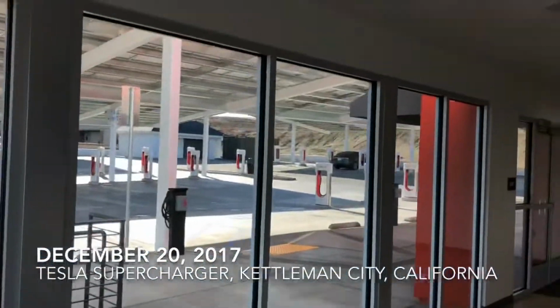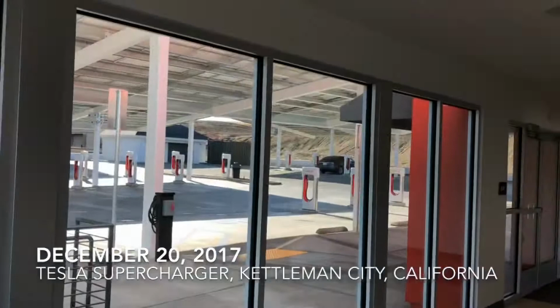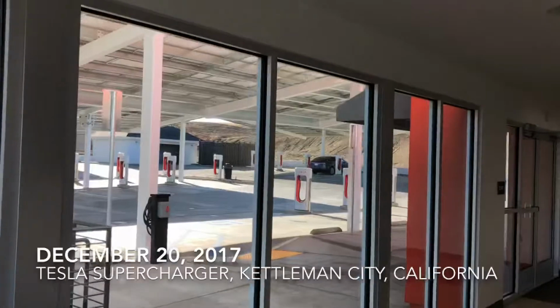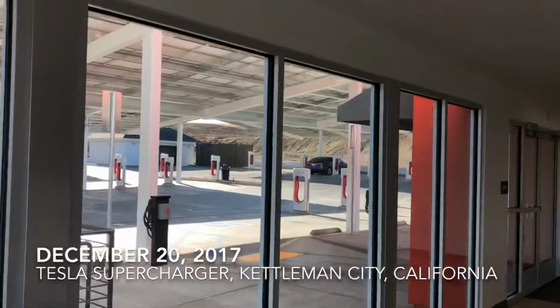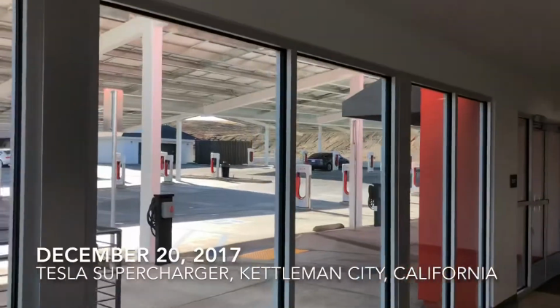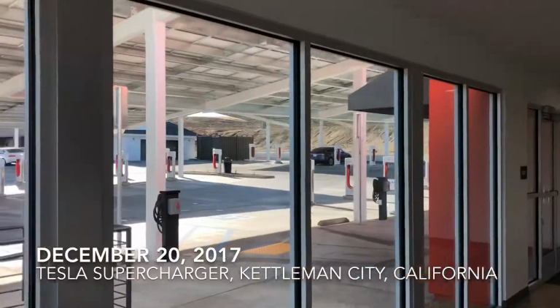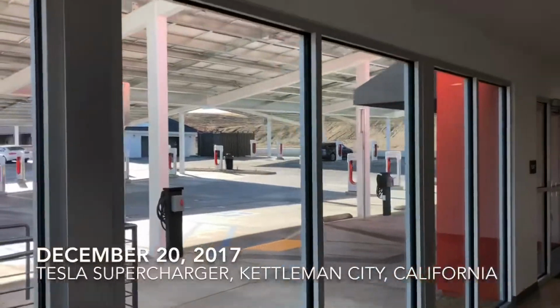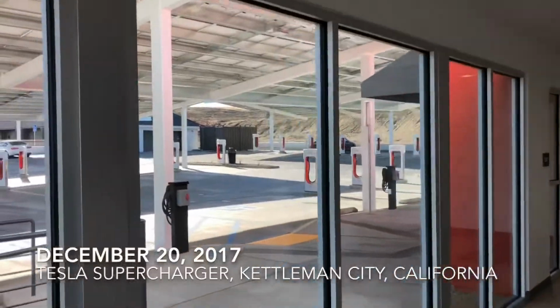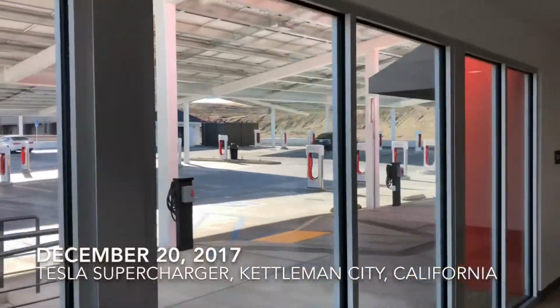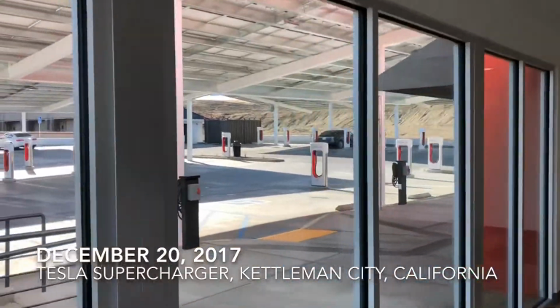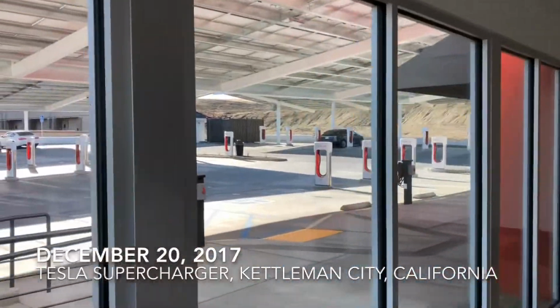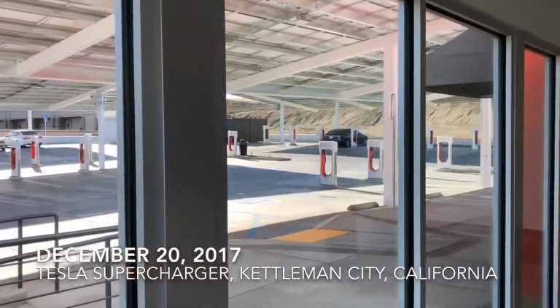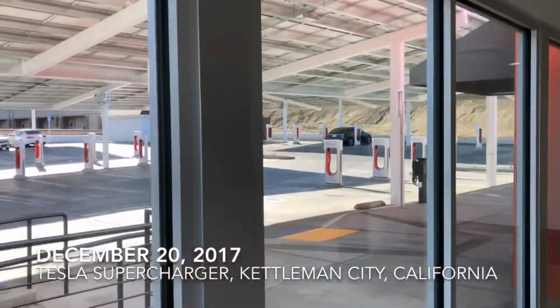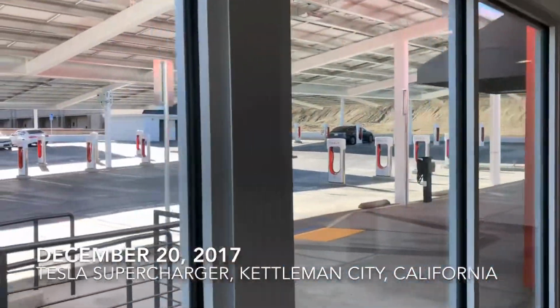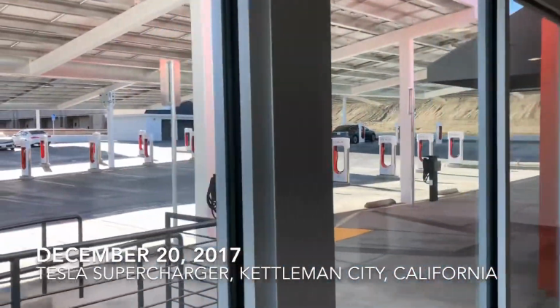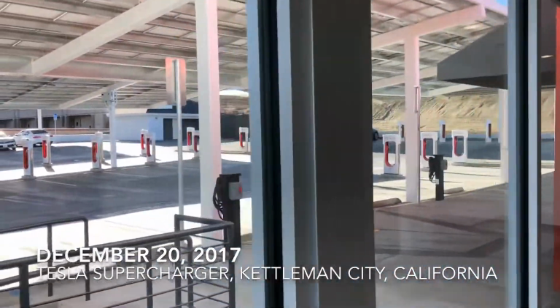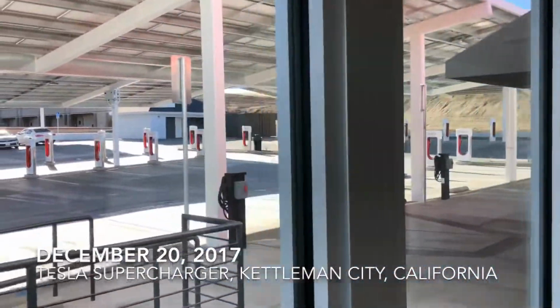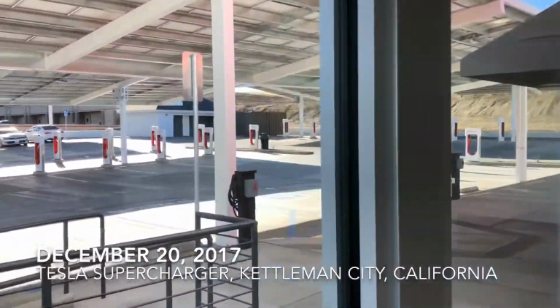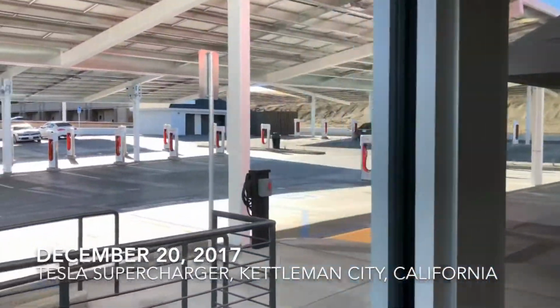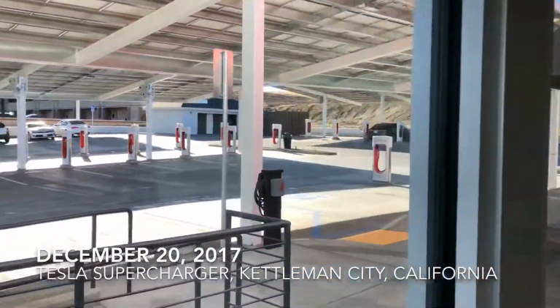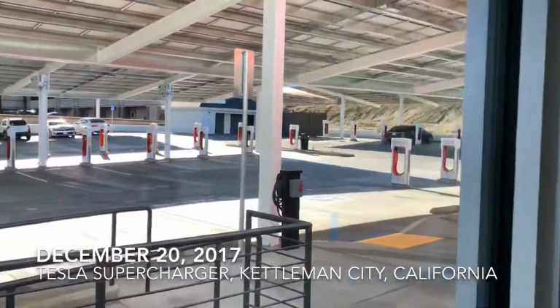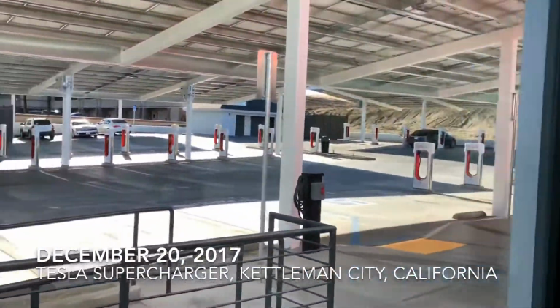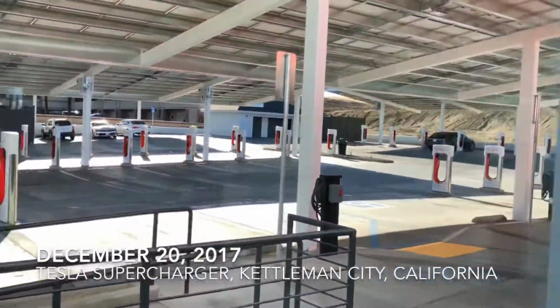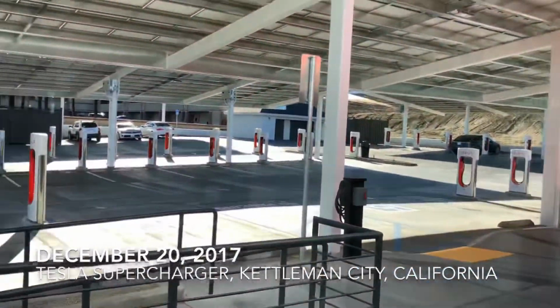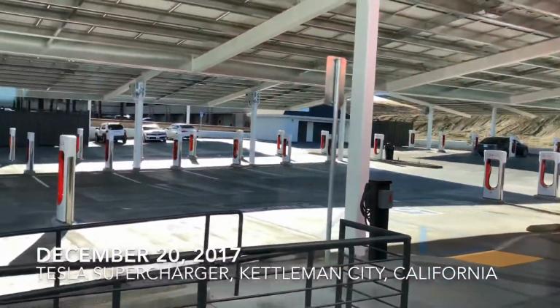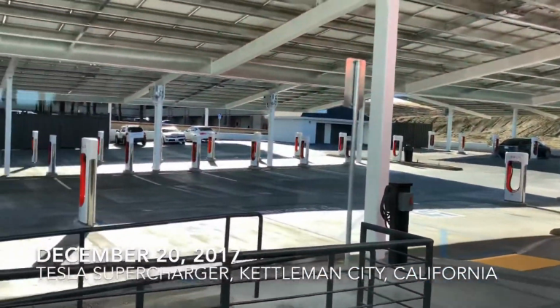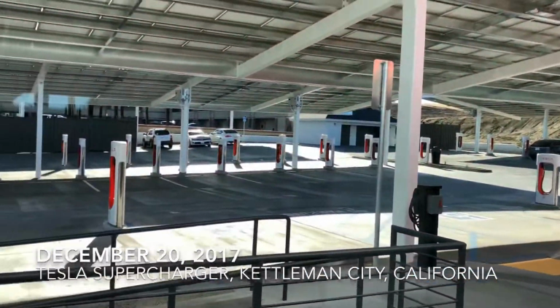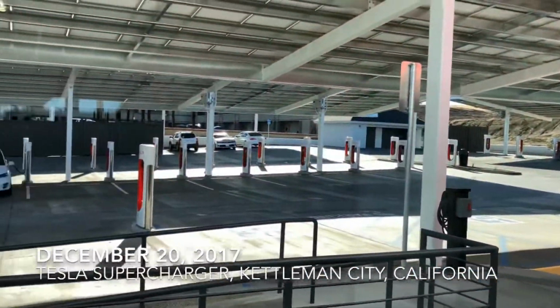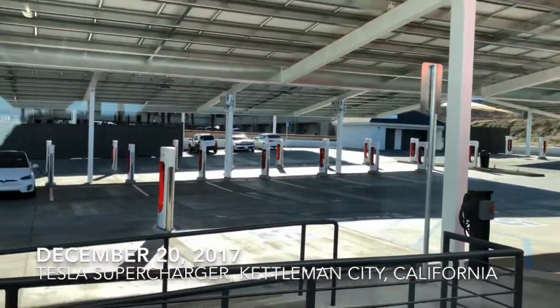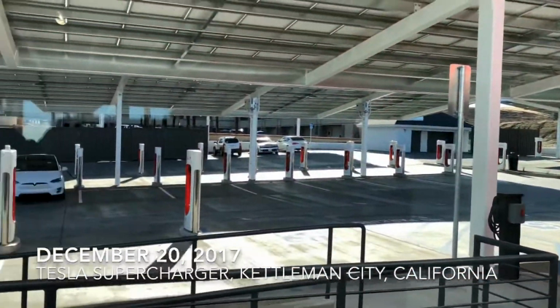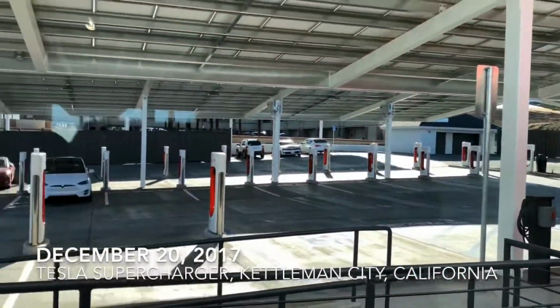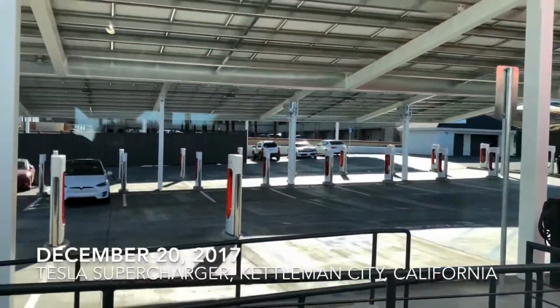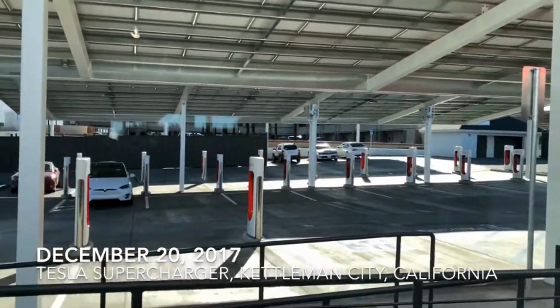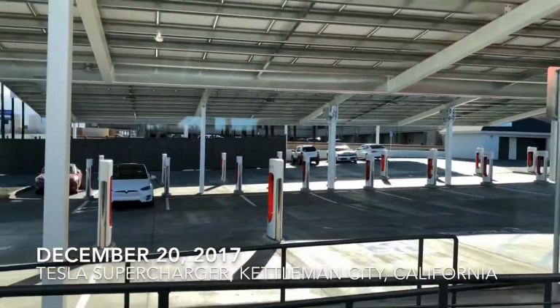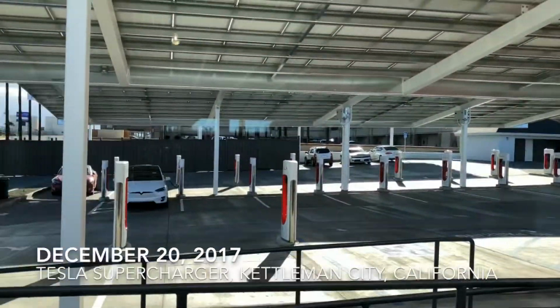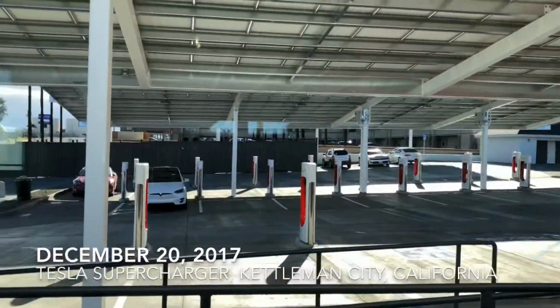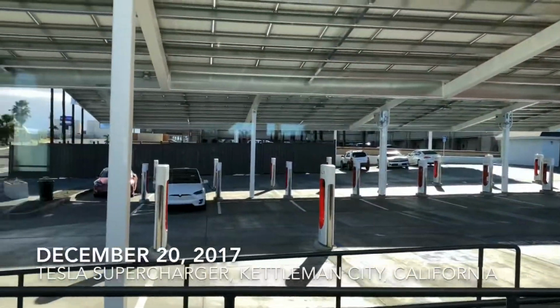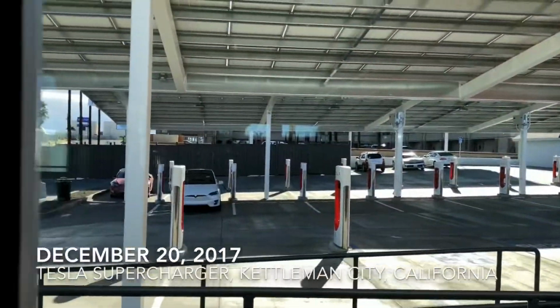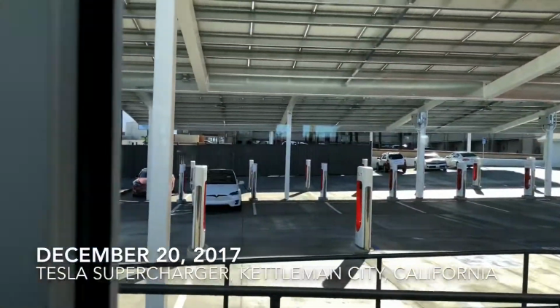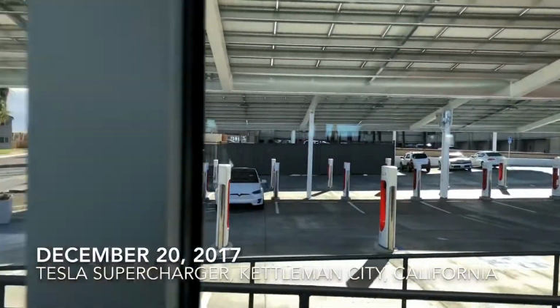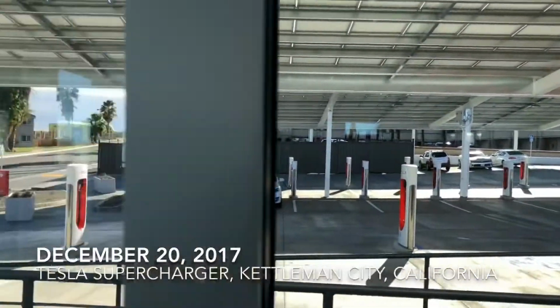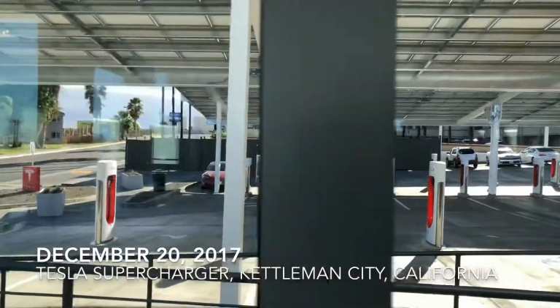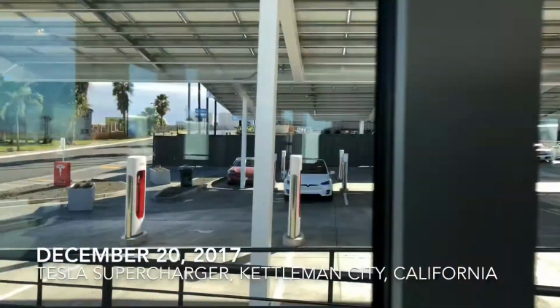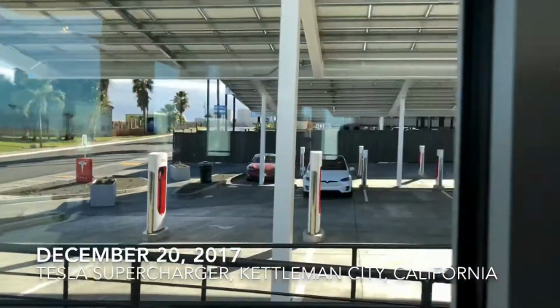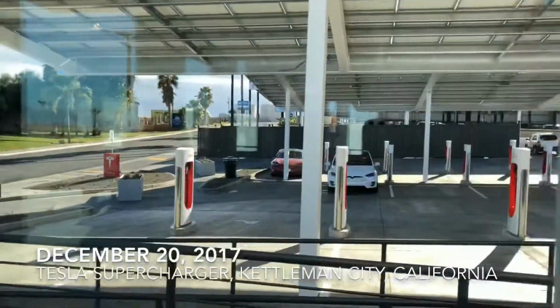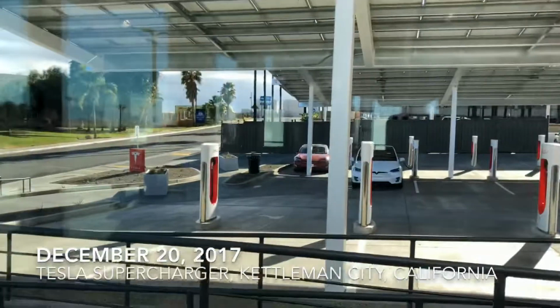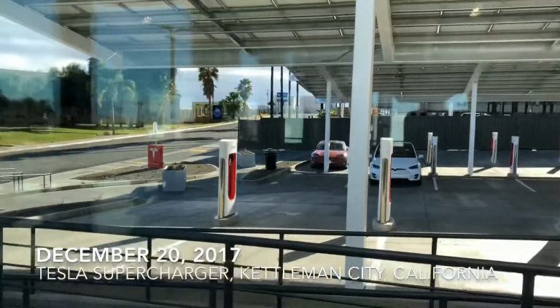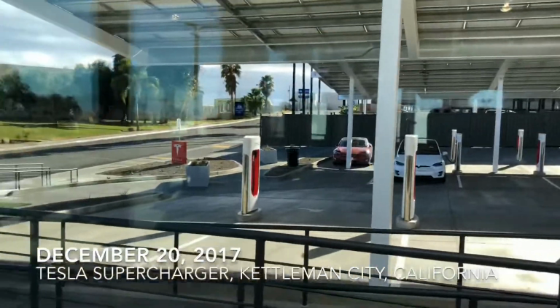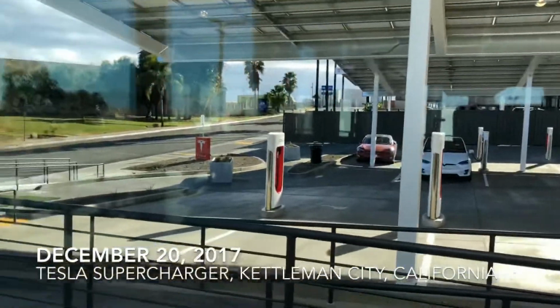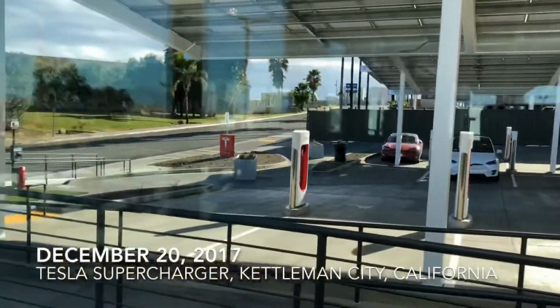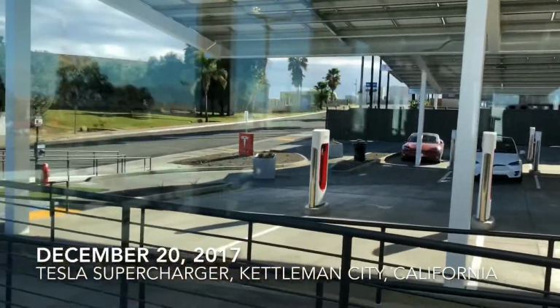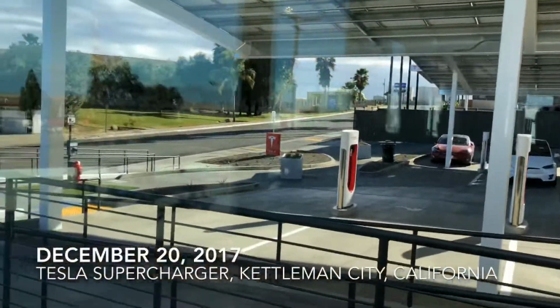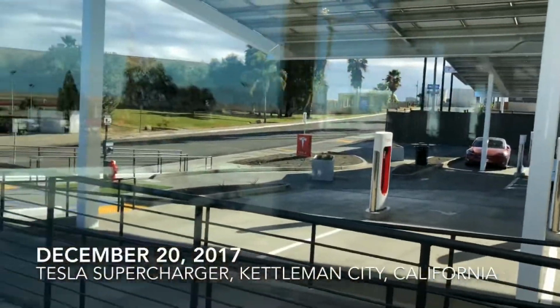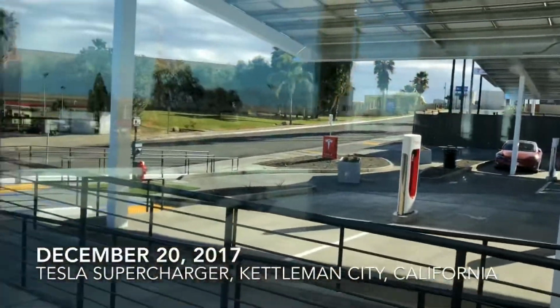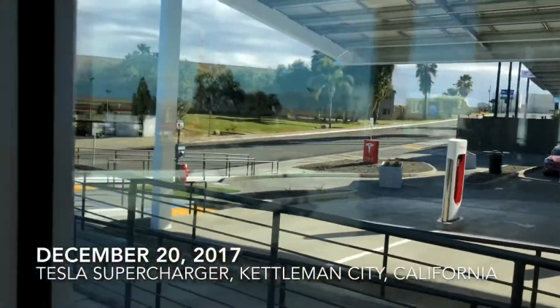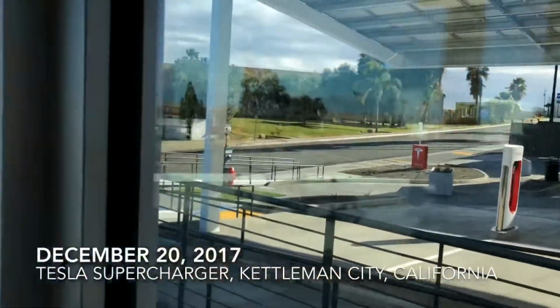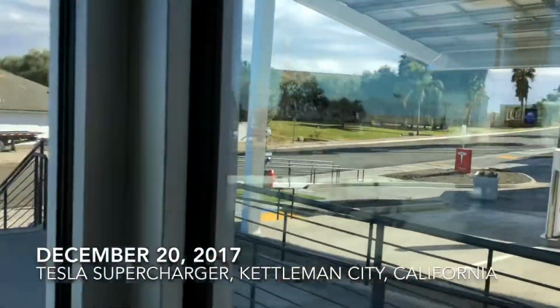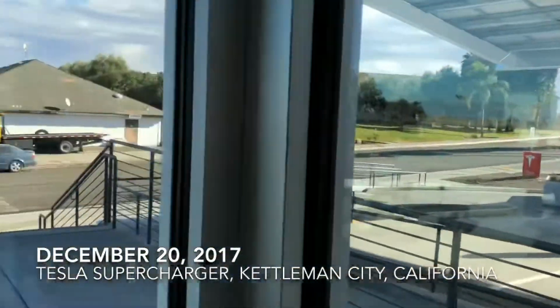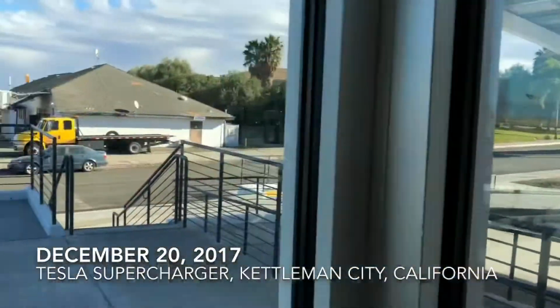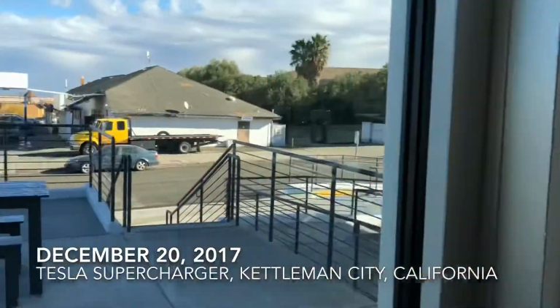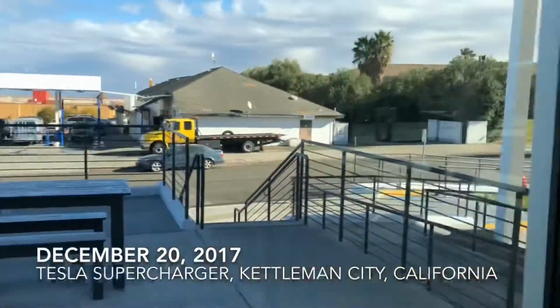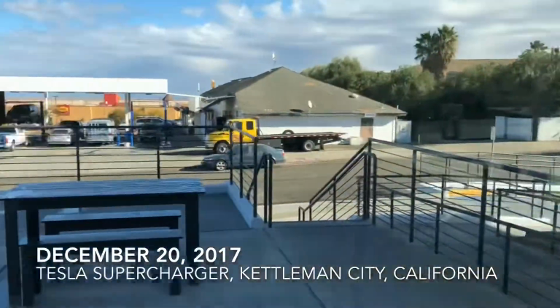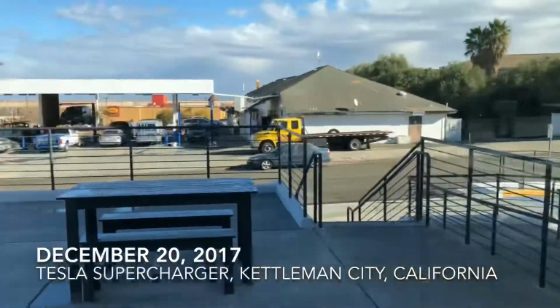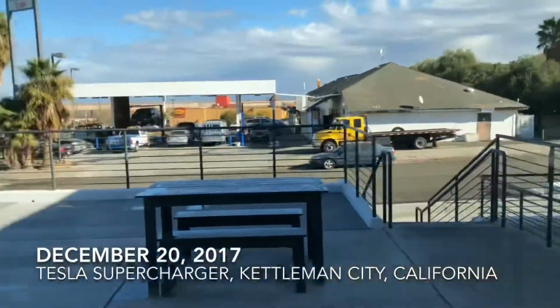Out here you can see all the 40 supercharger stalls.